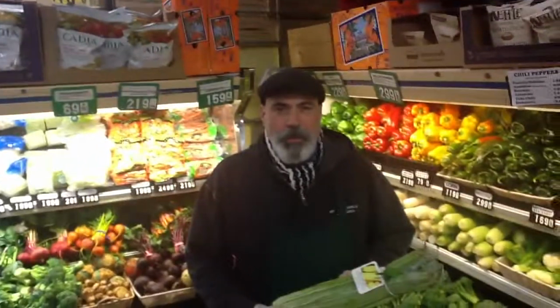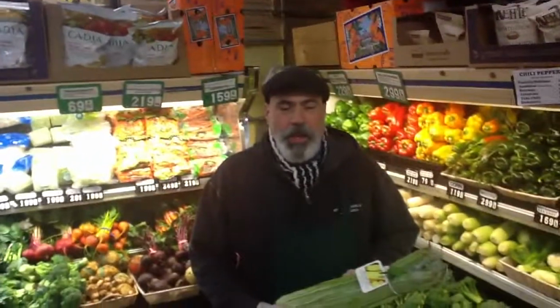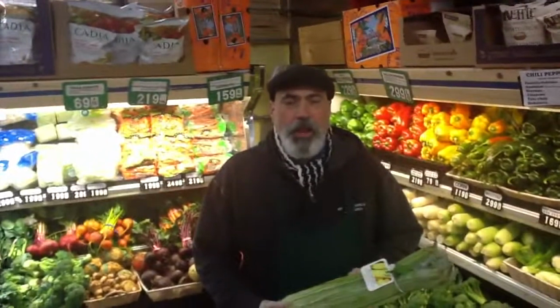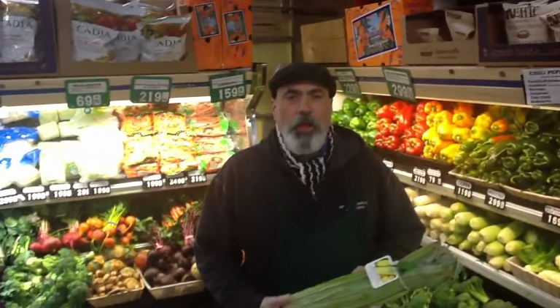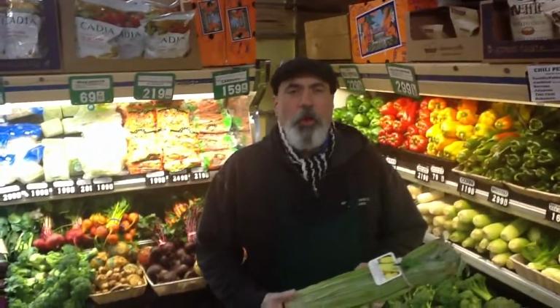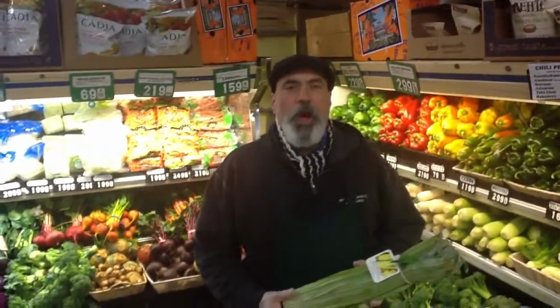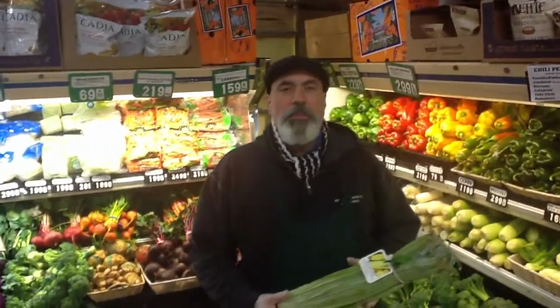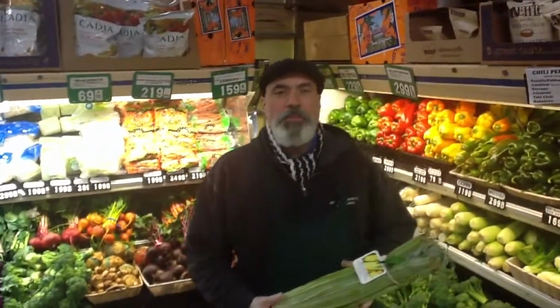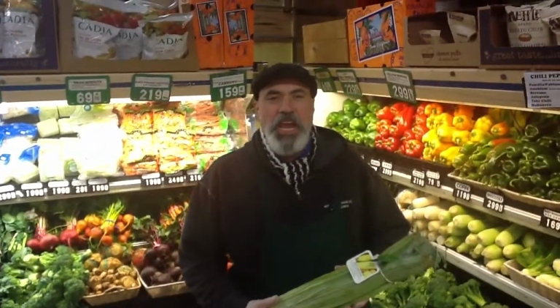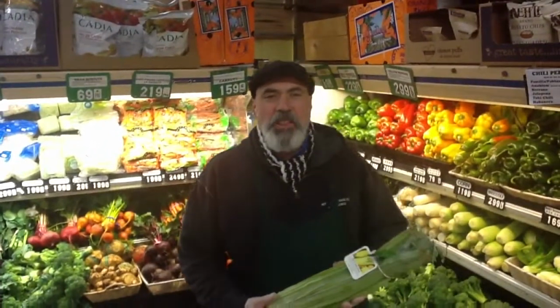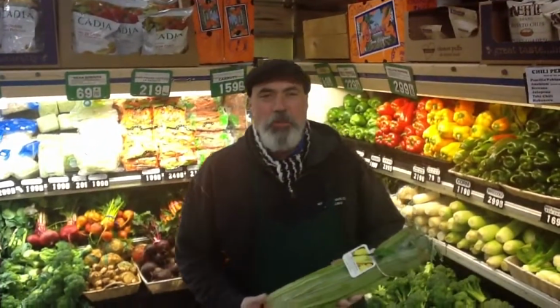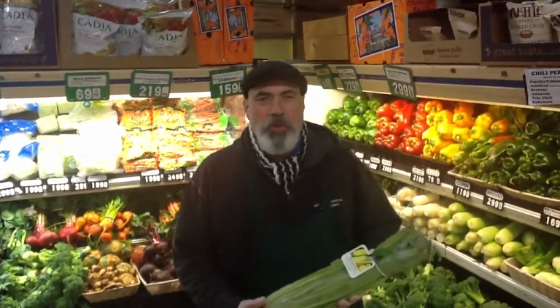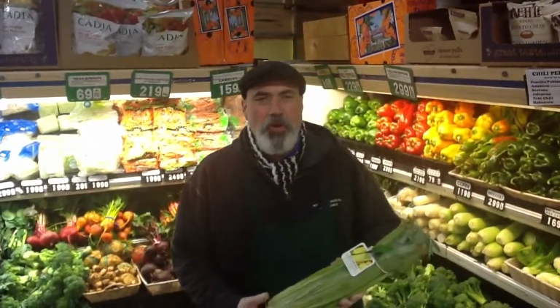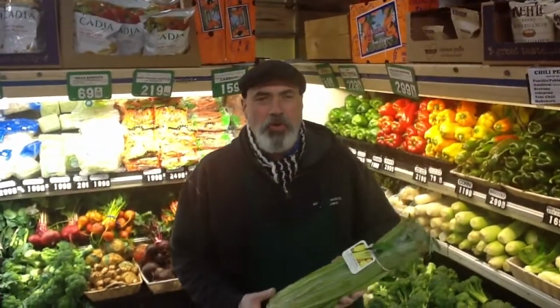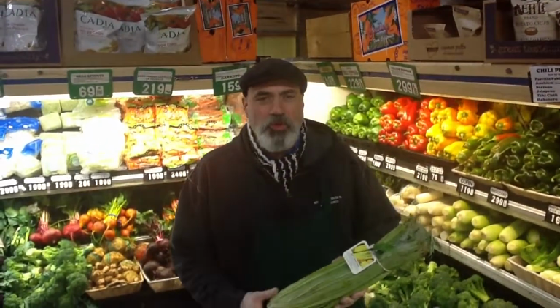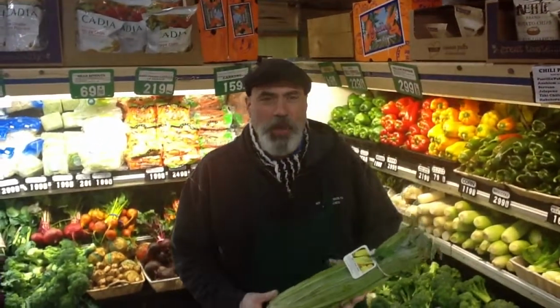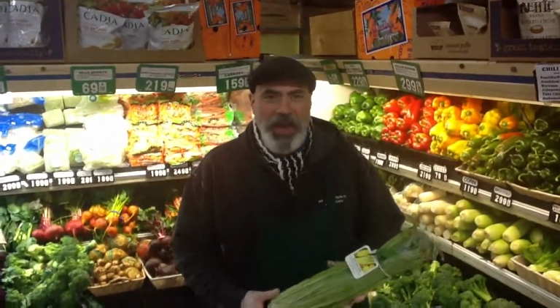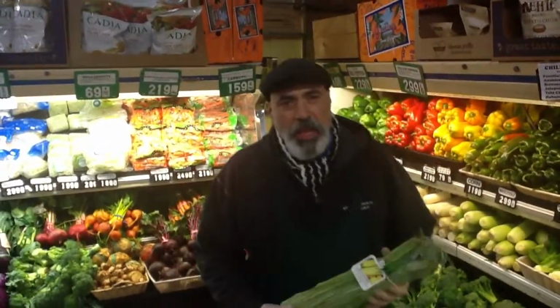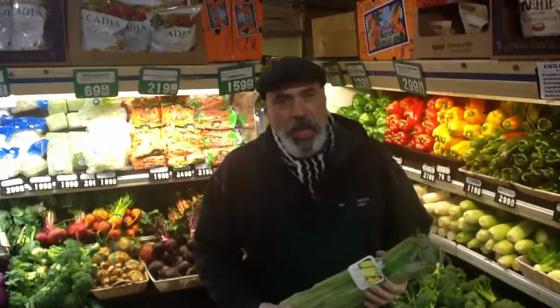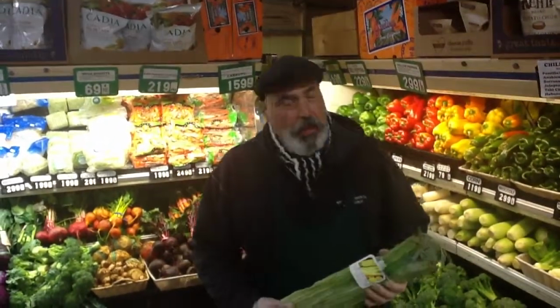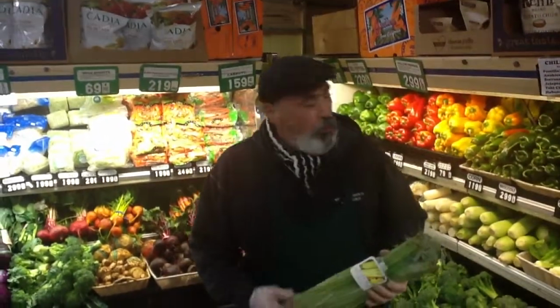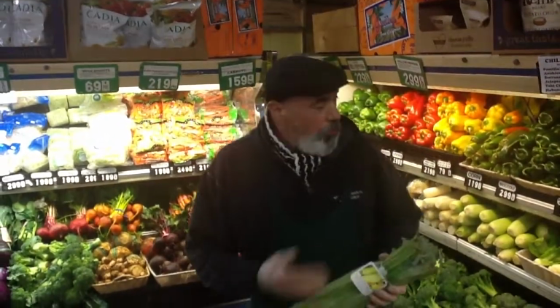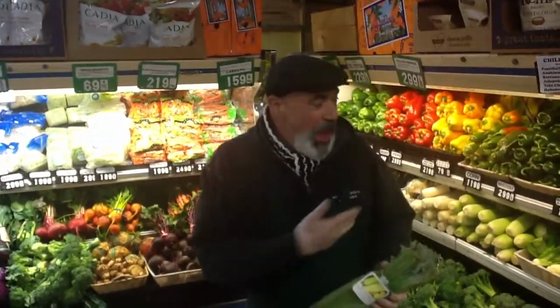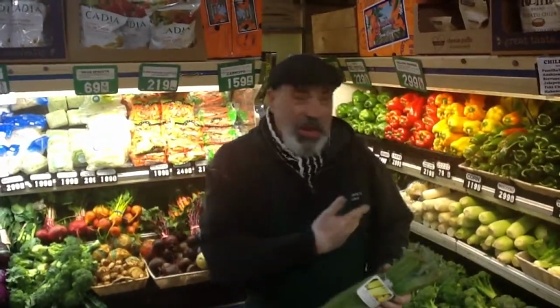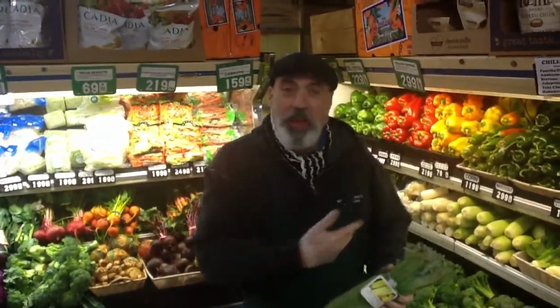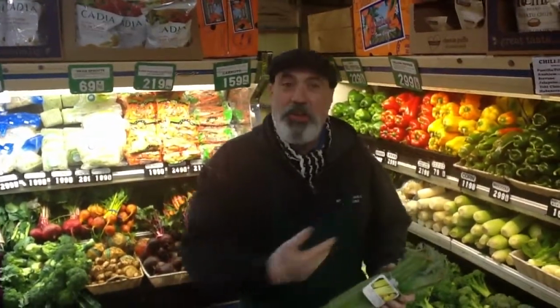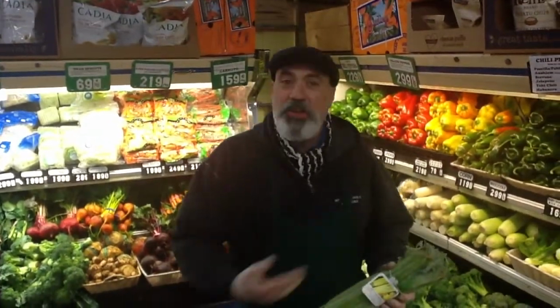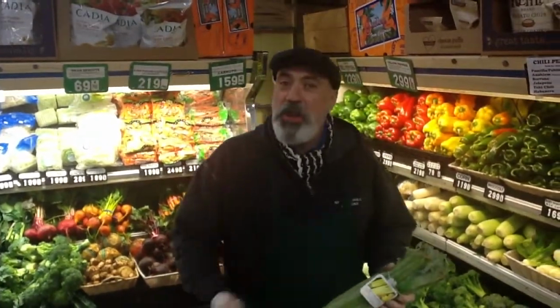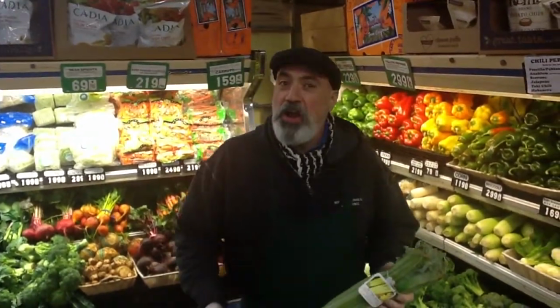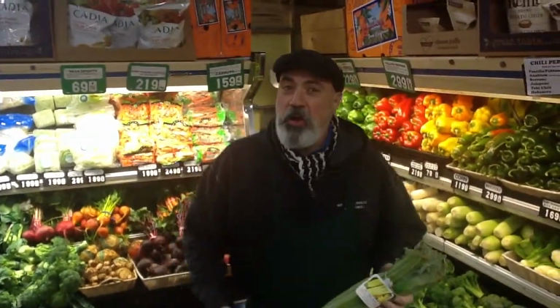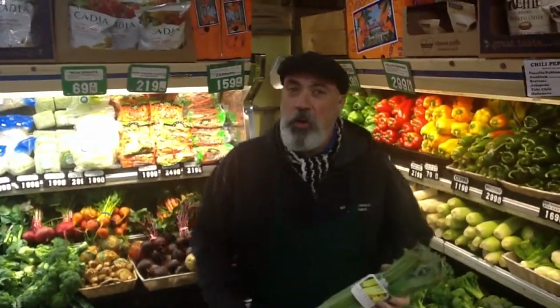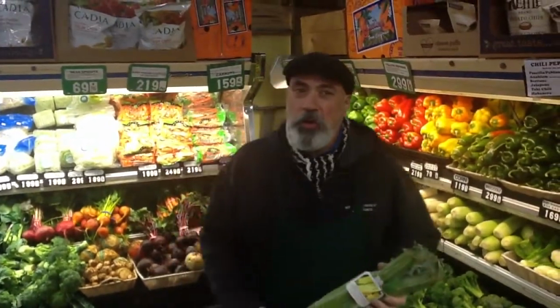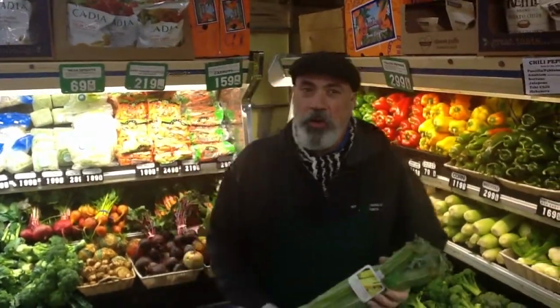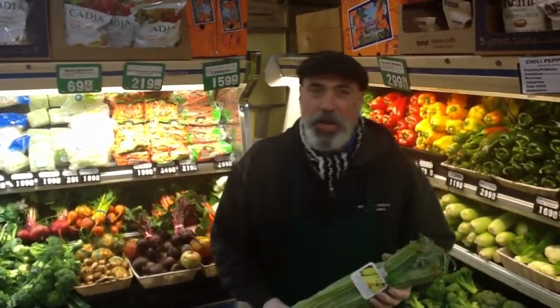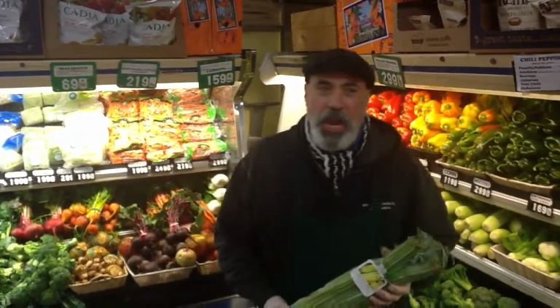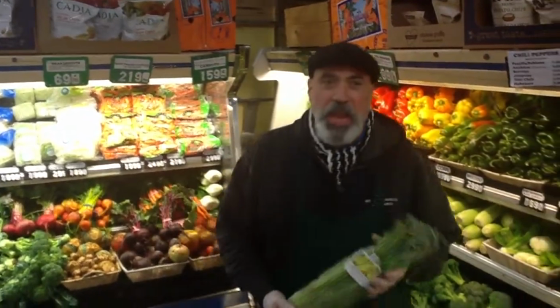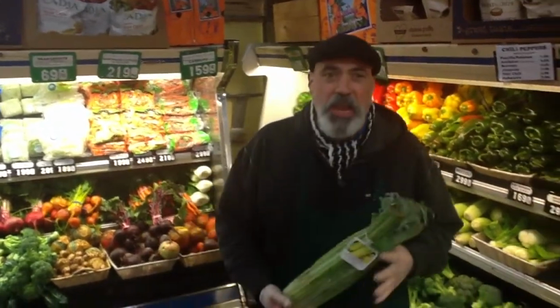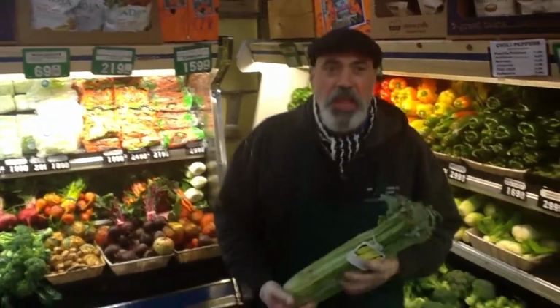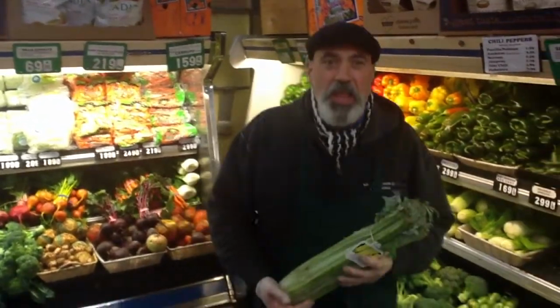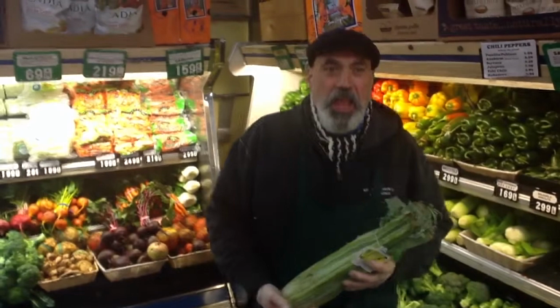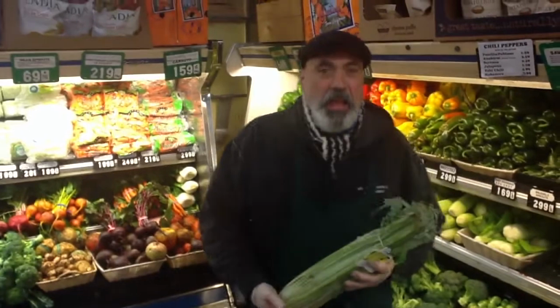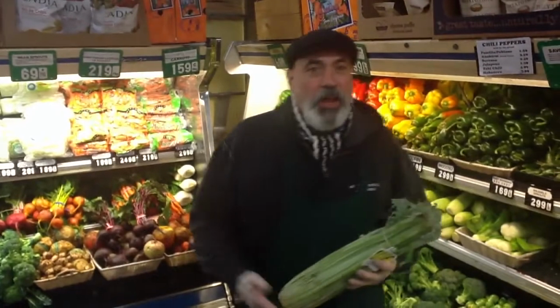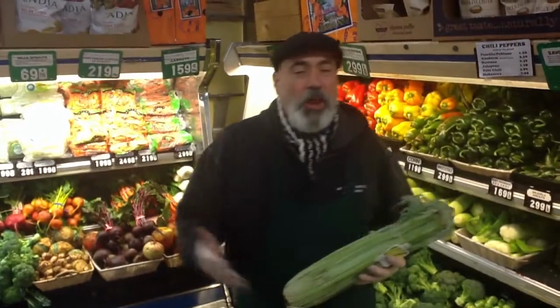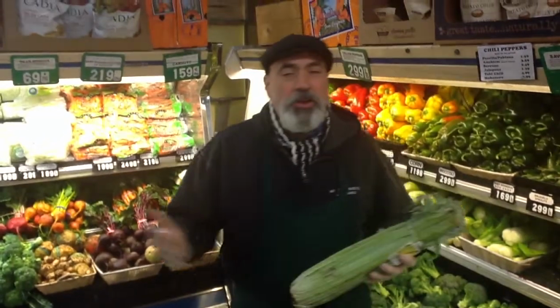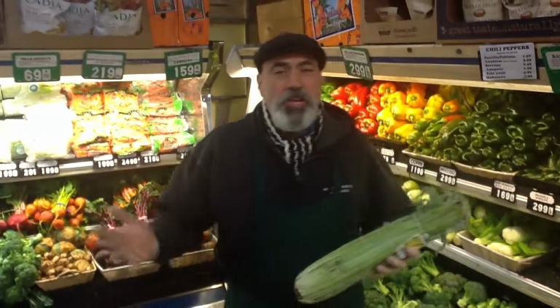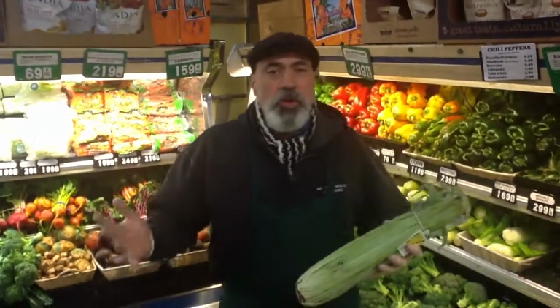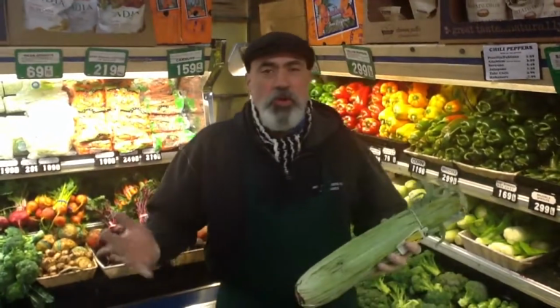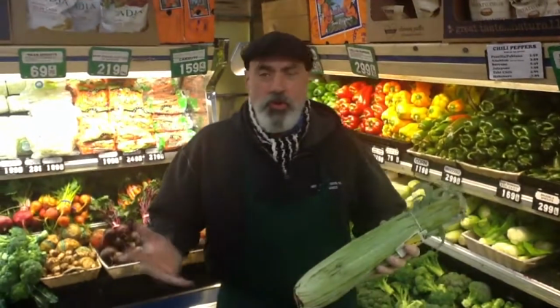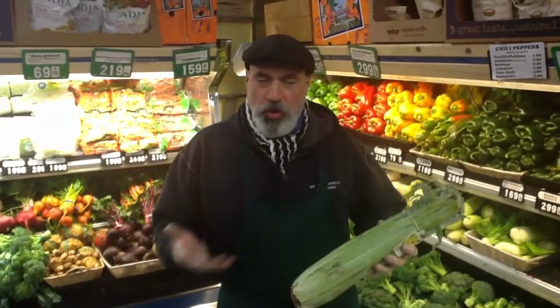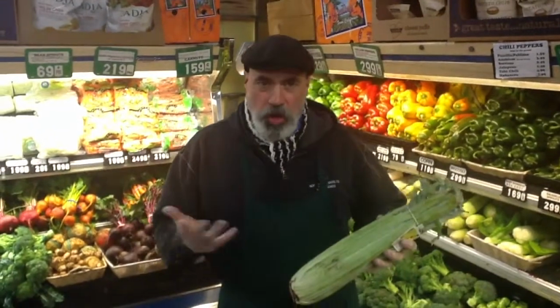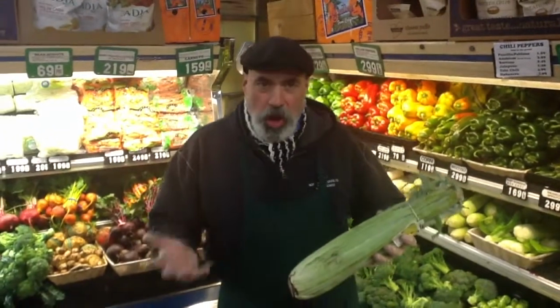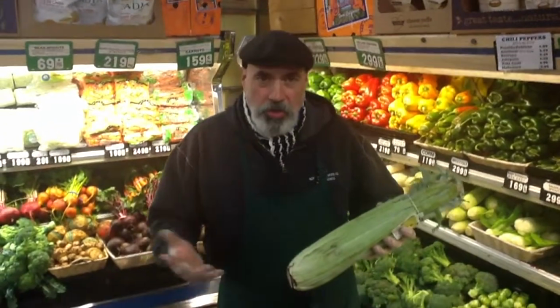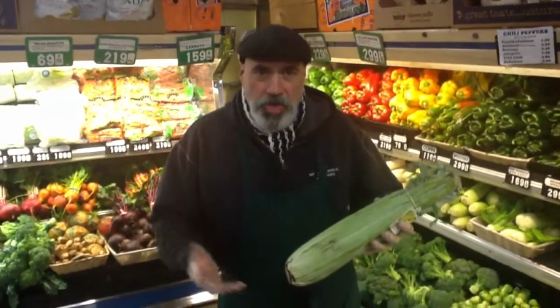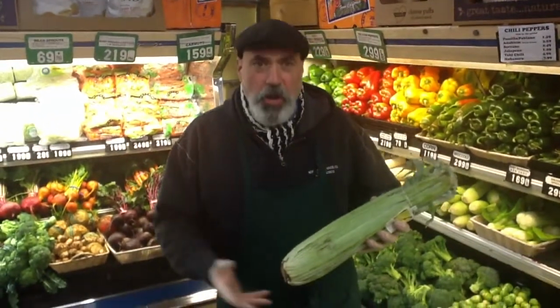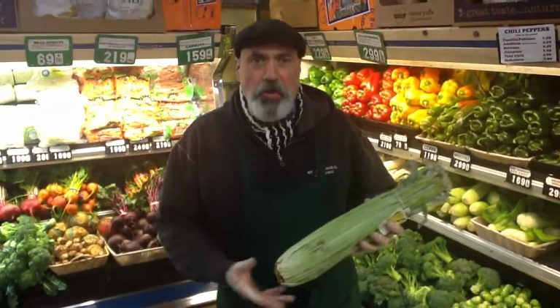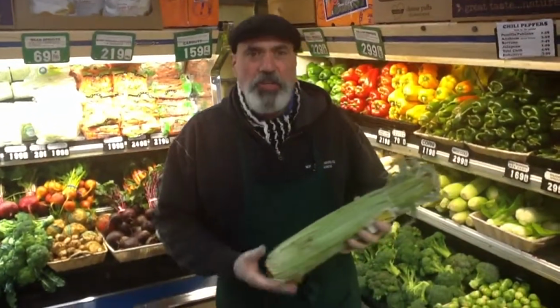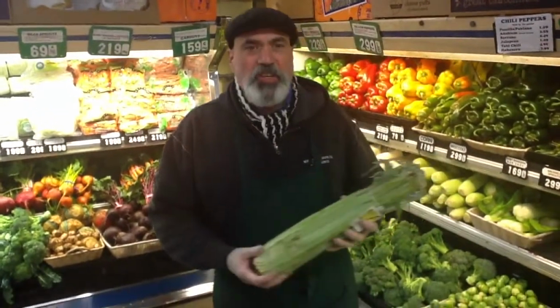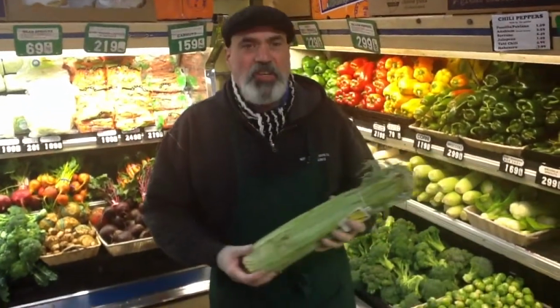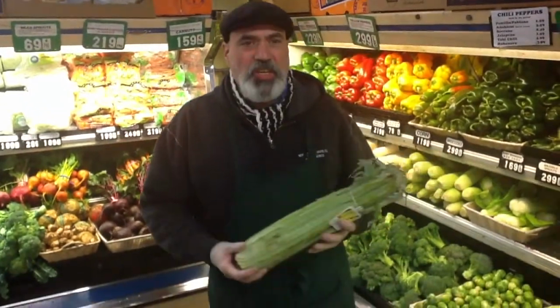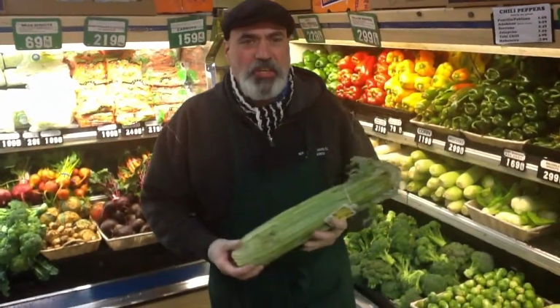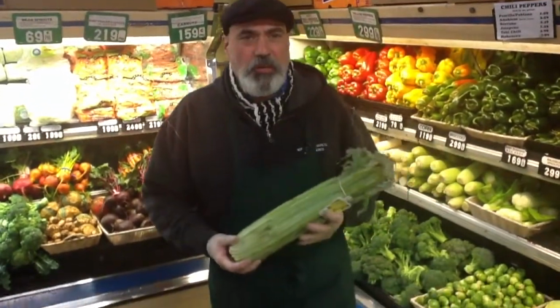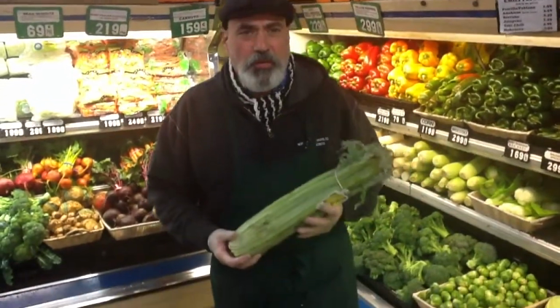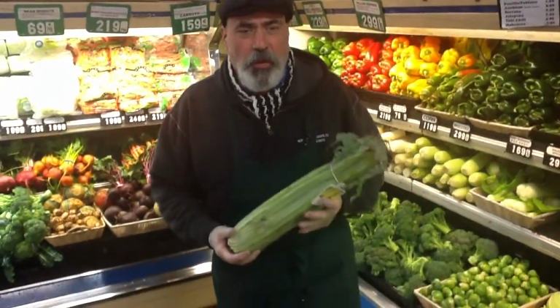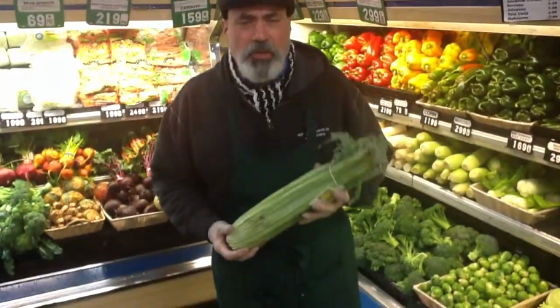Hello, I'm Dan the Produce Man, and we're back here in a dark corner again. Cardoon, or Cardone, is in season, folks.